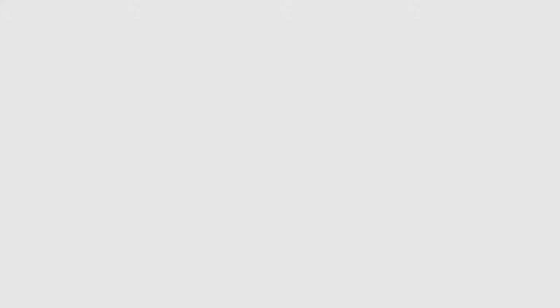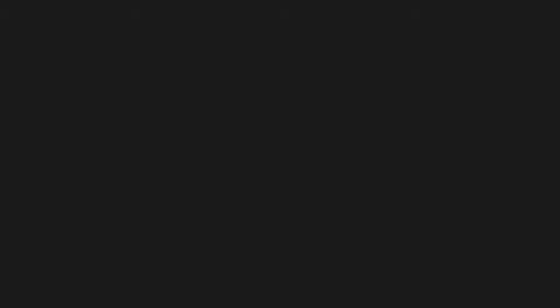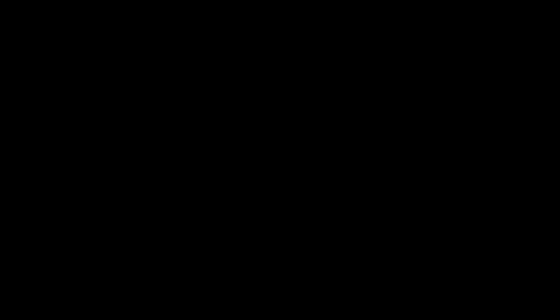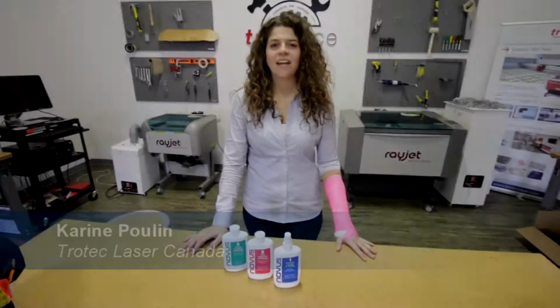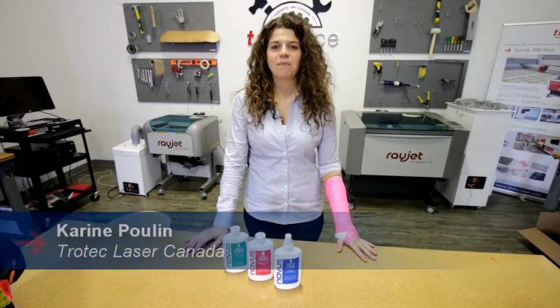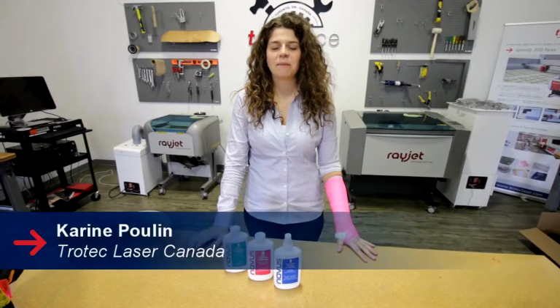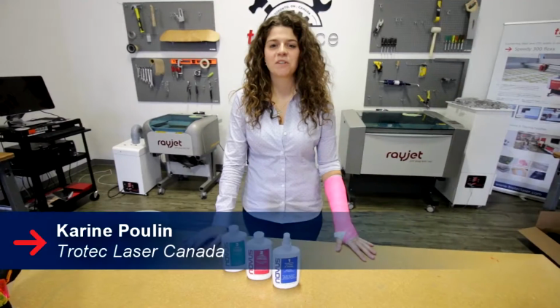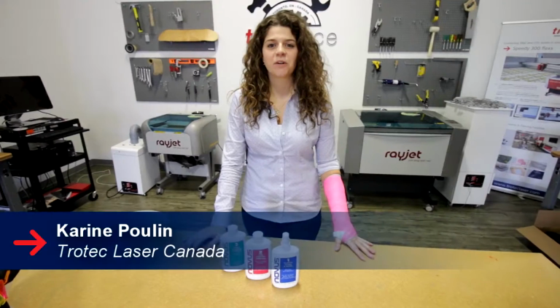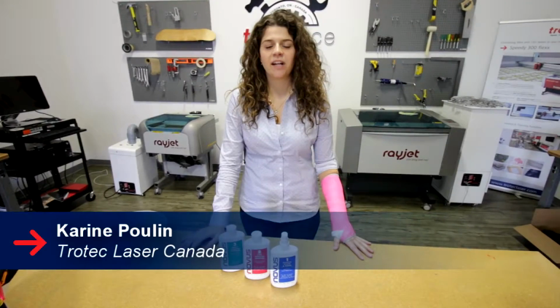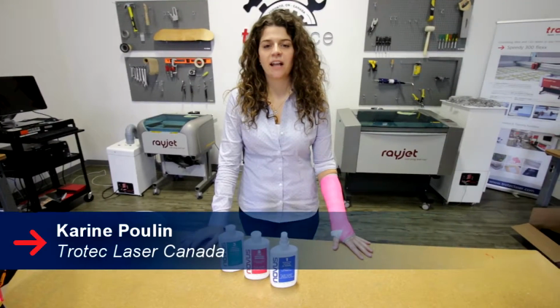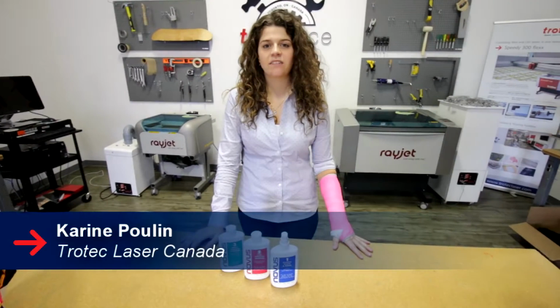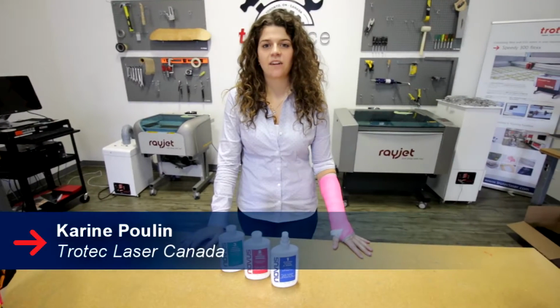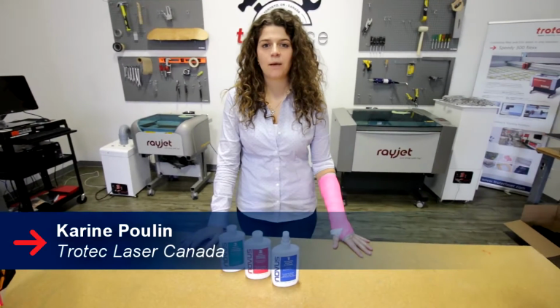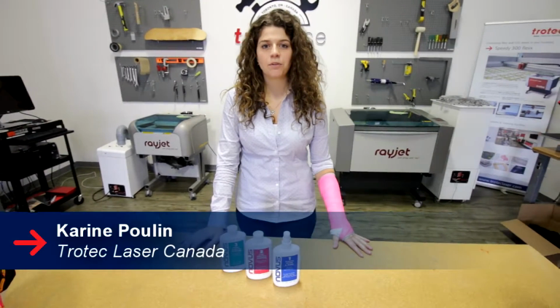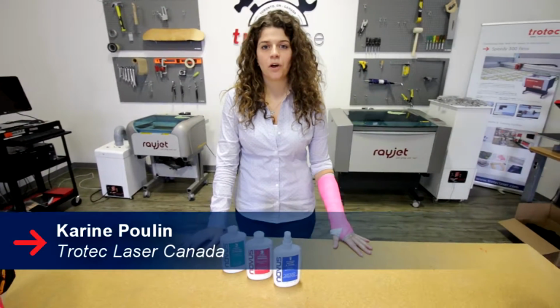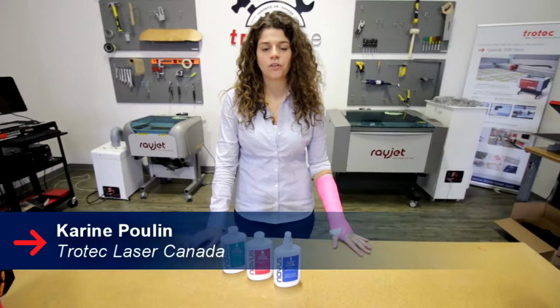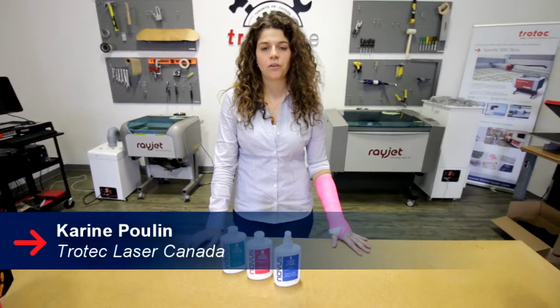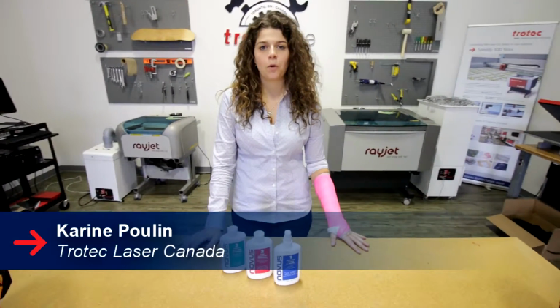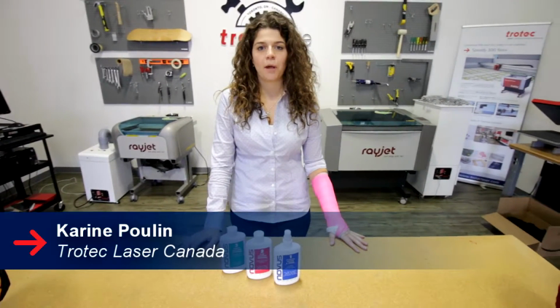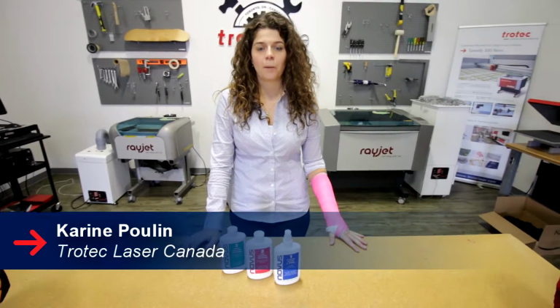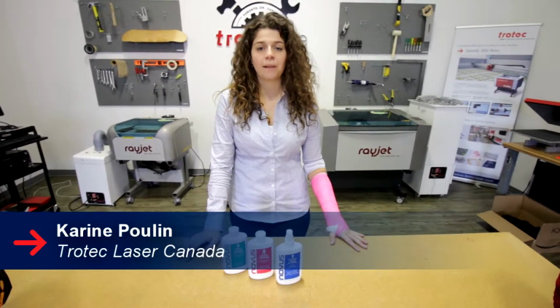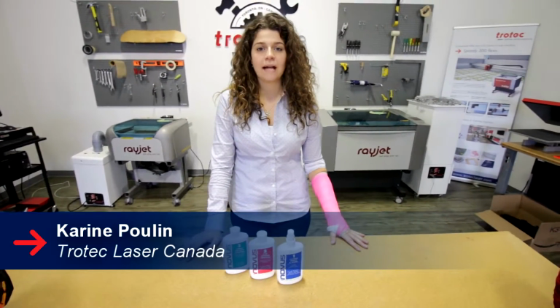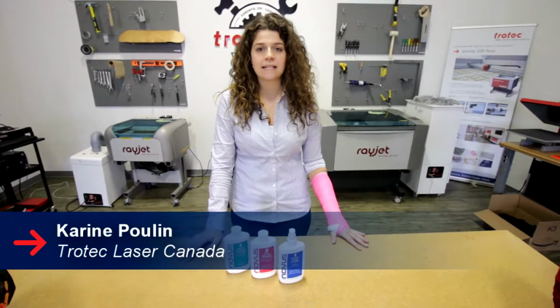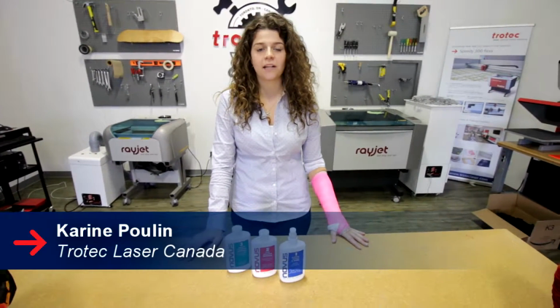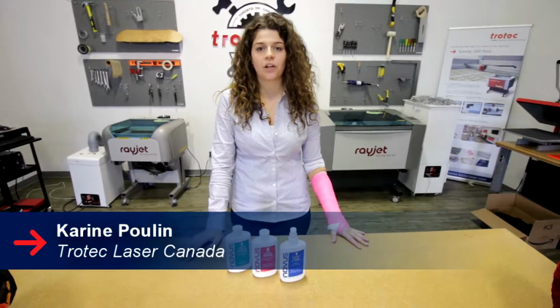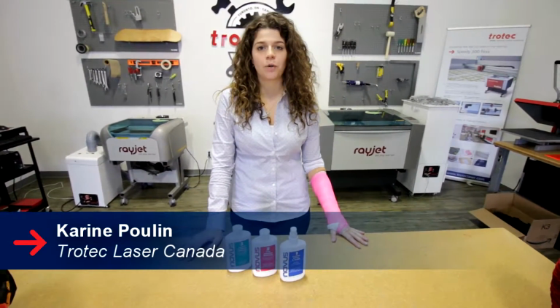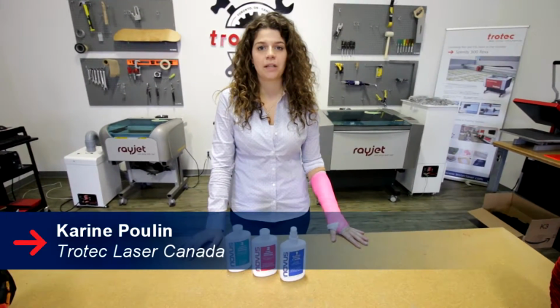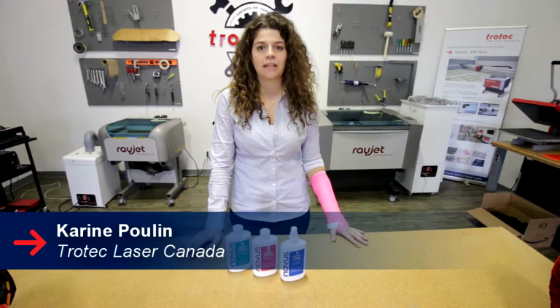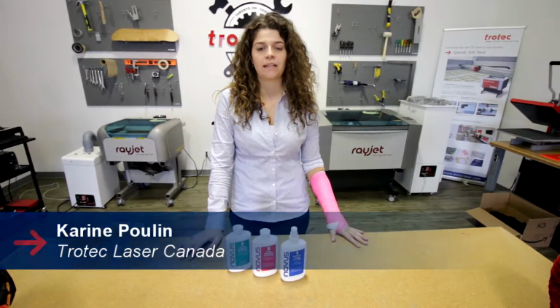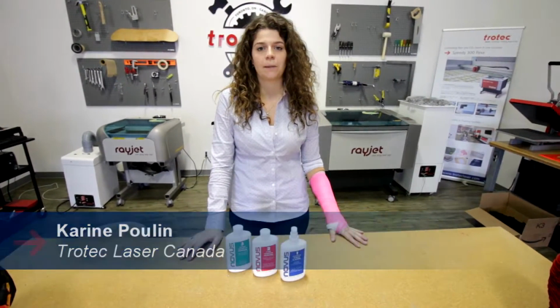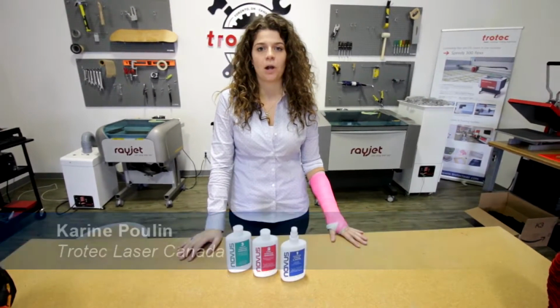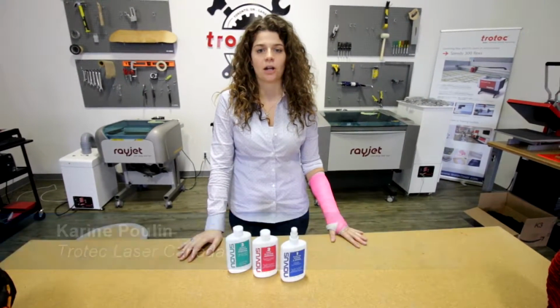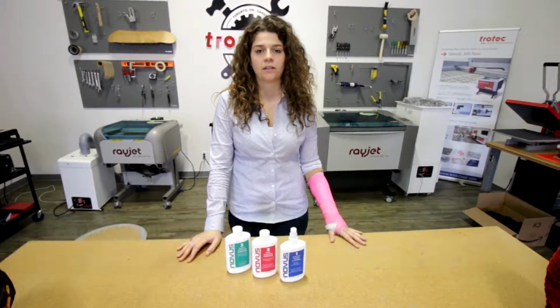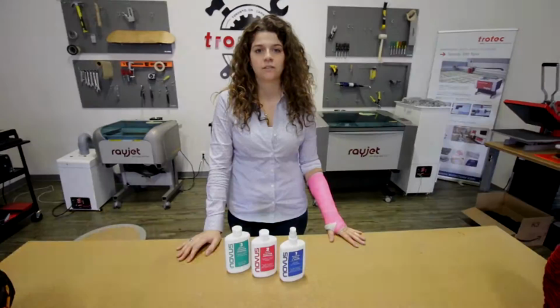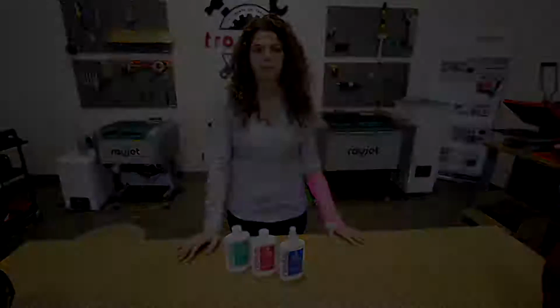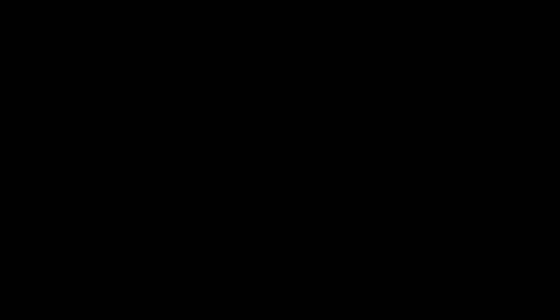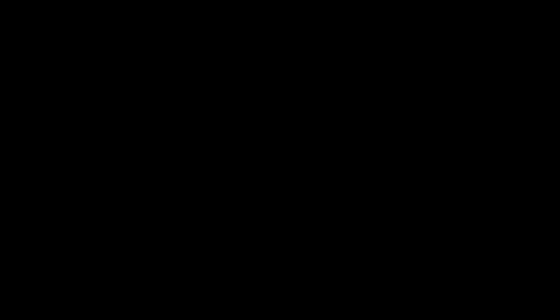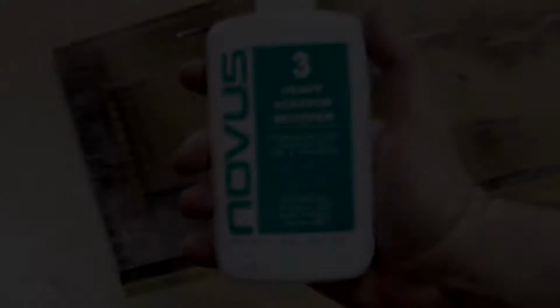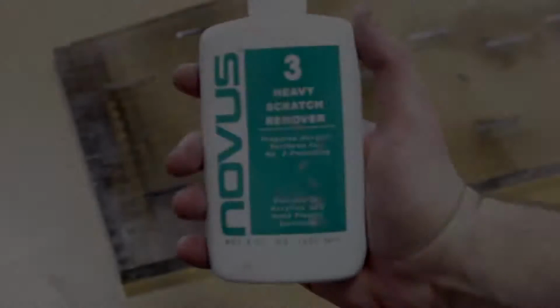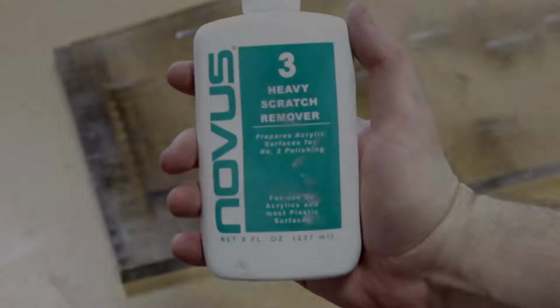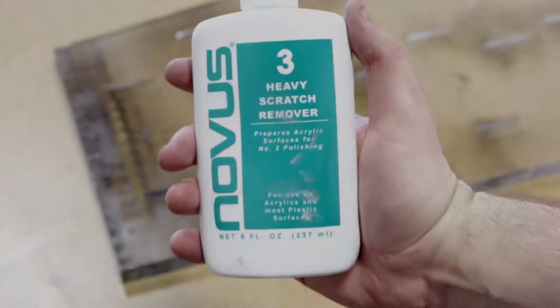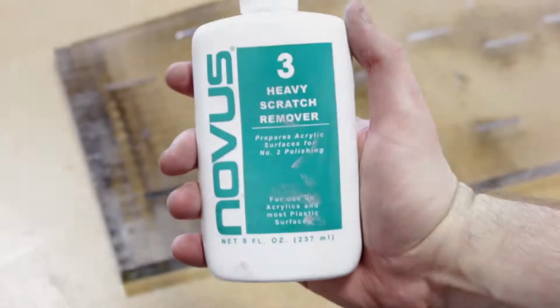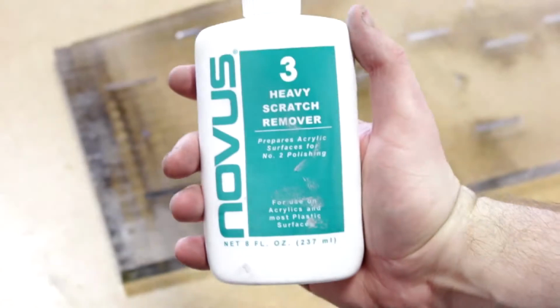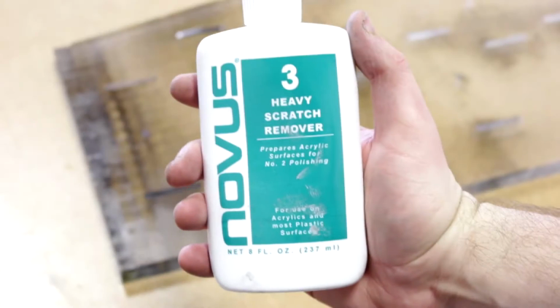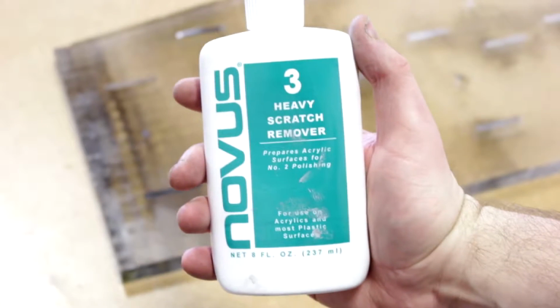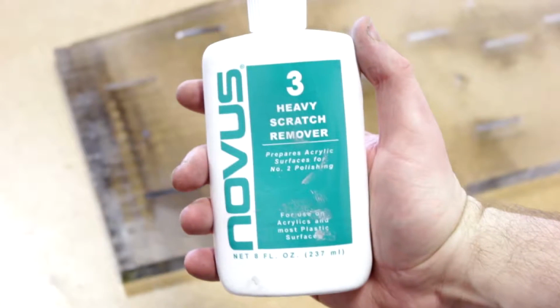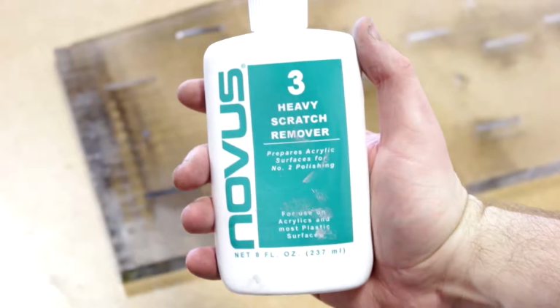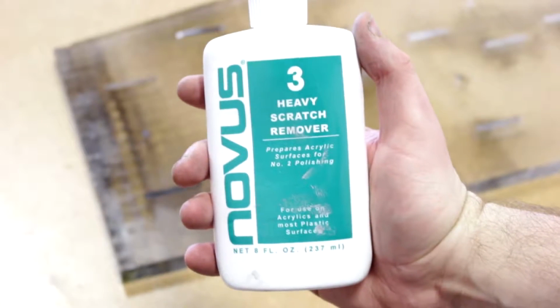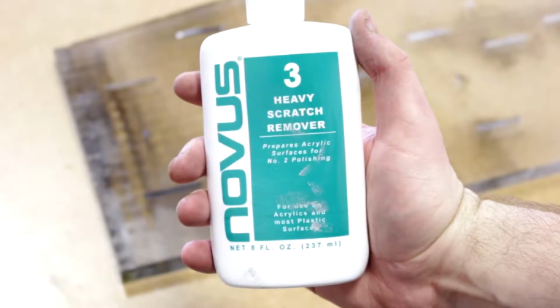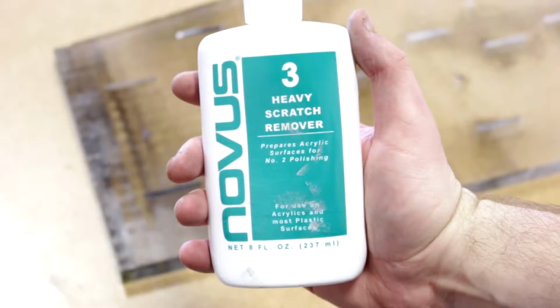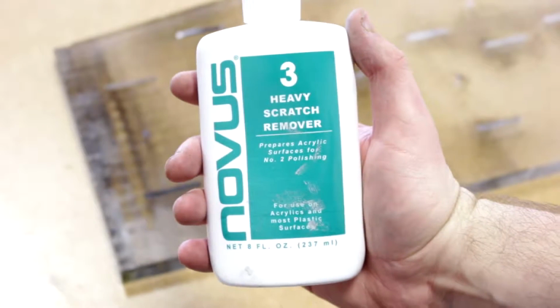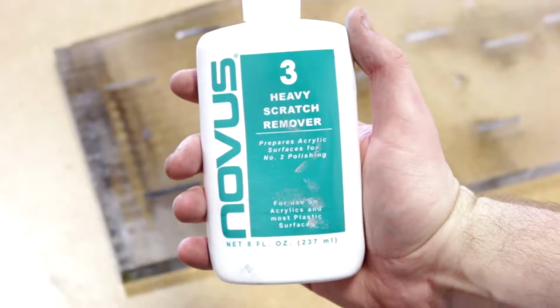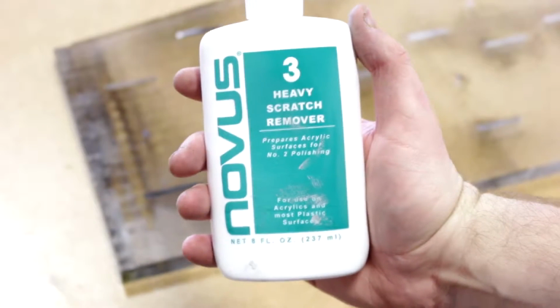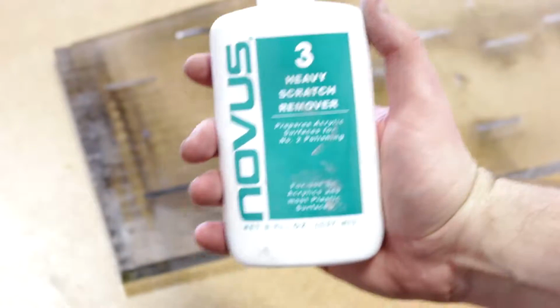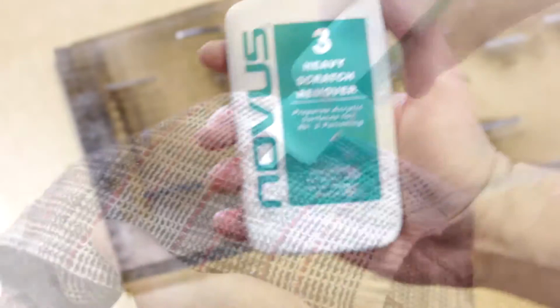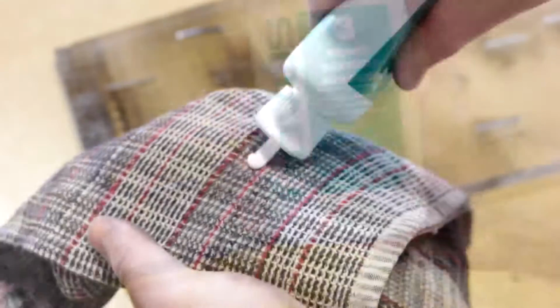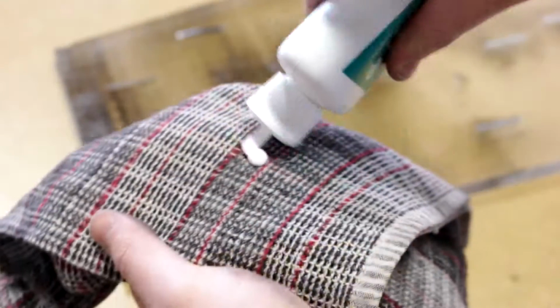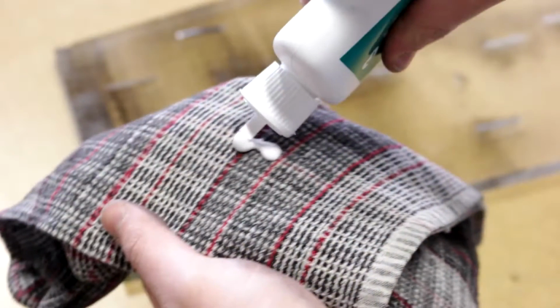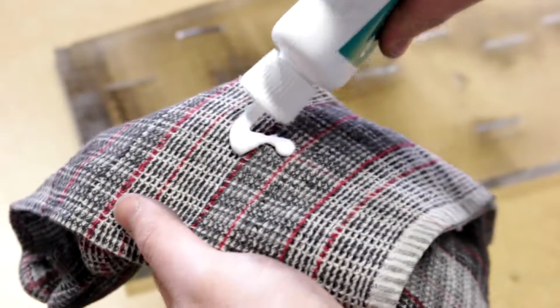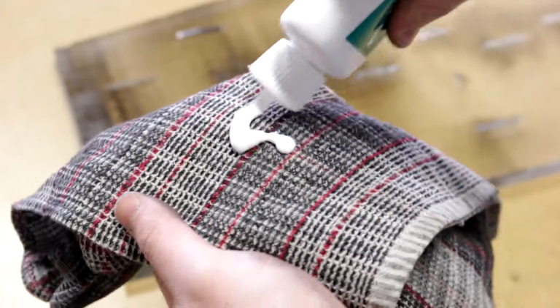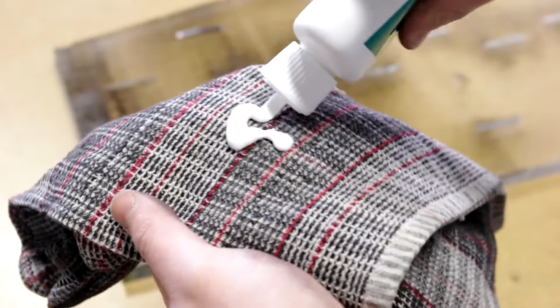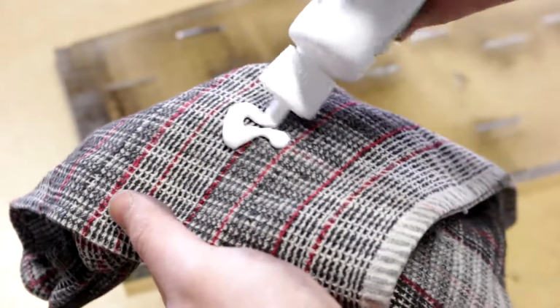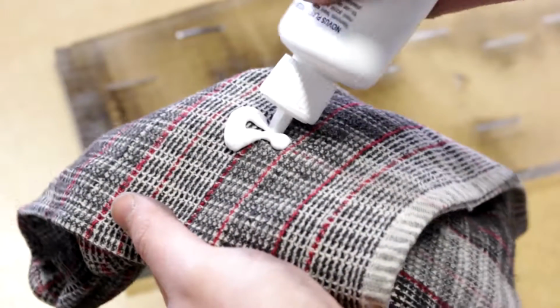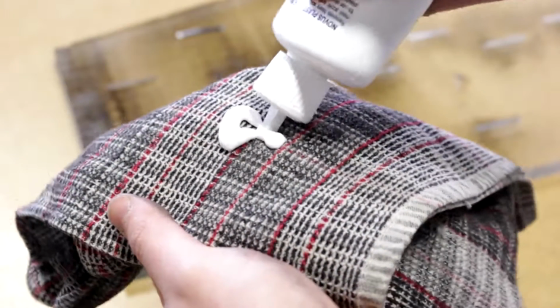Hi, my name is Corinne and today I will talk to you about our plastic and acrylic cleaning products. We will be using our Novus No.3 heavy scratch remover.